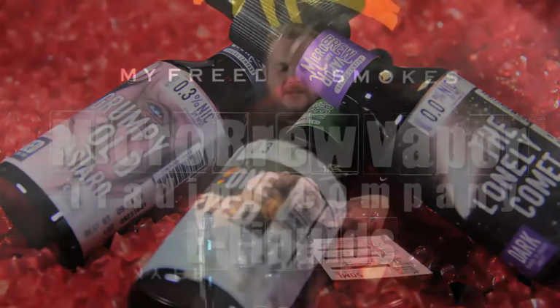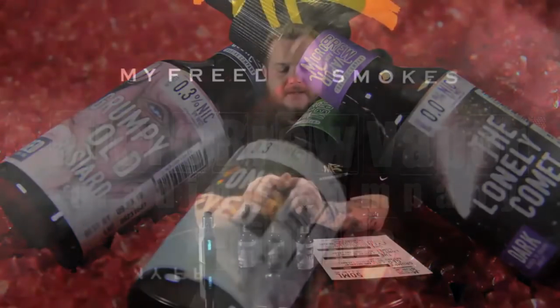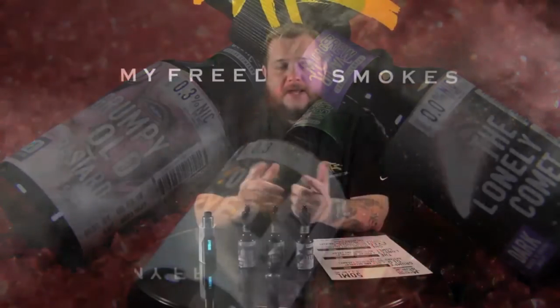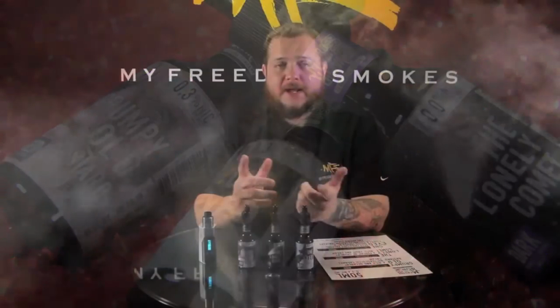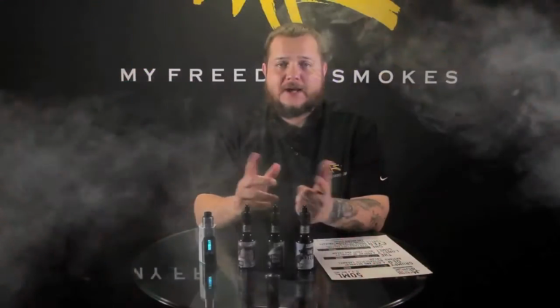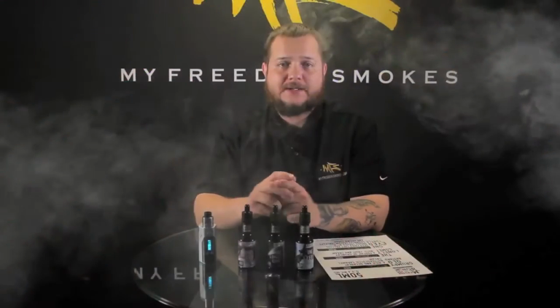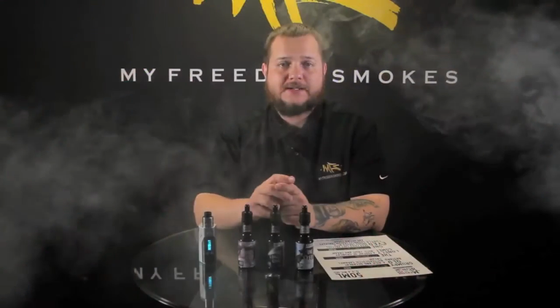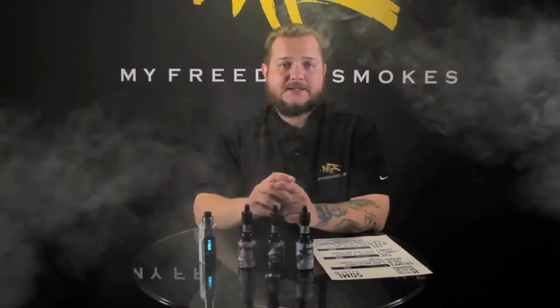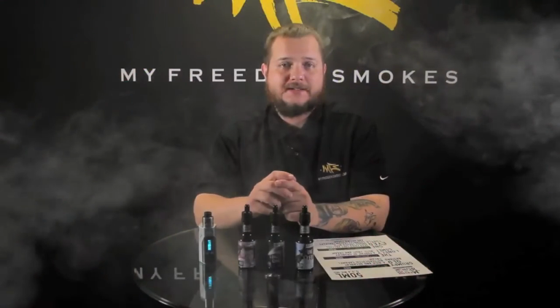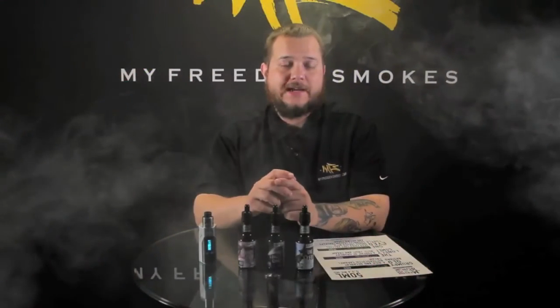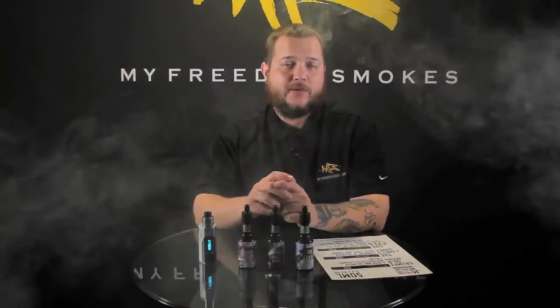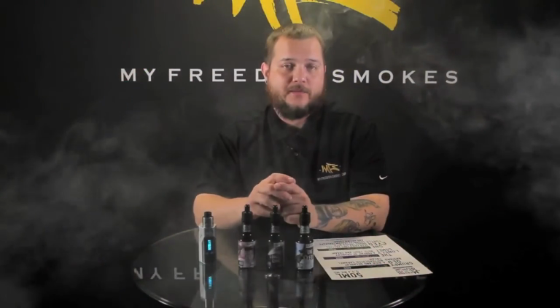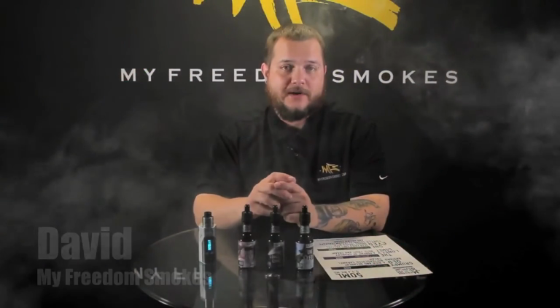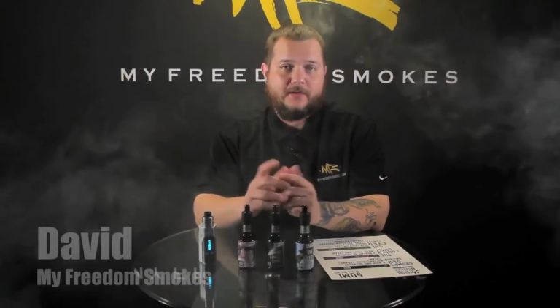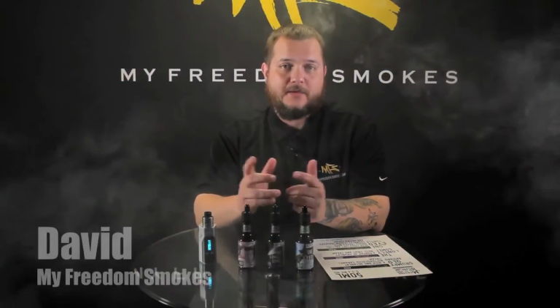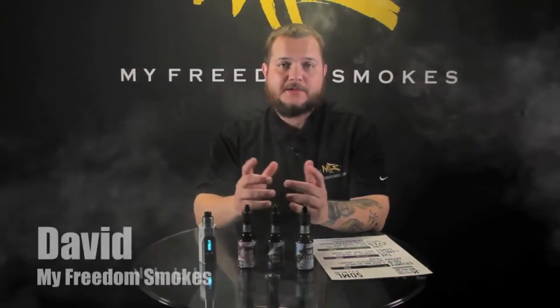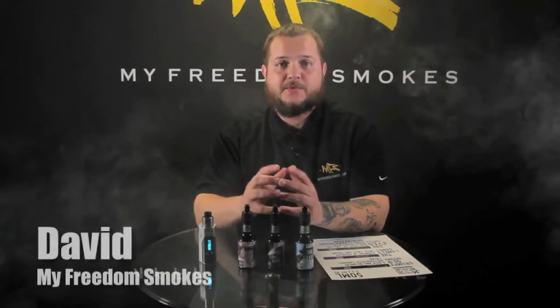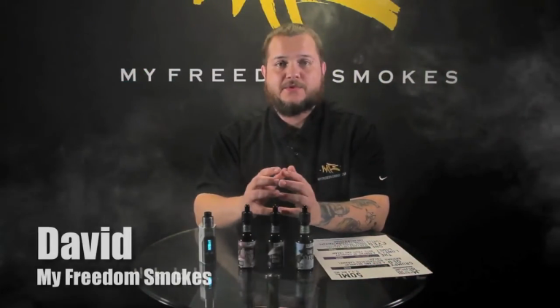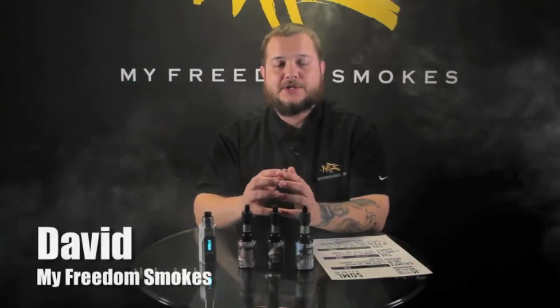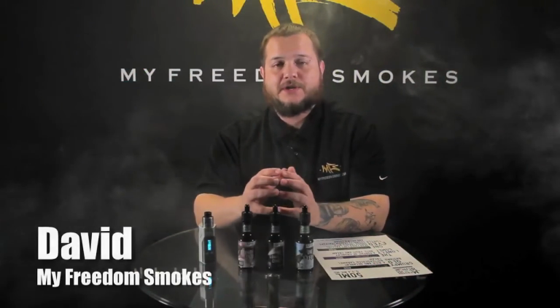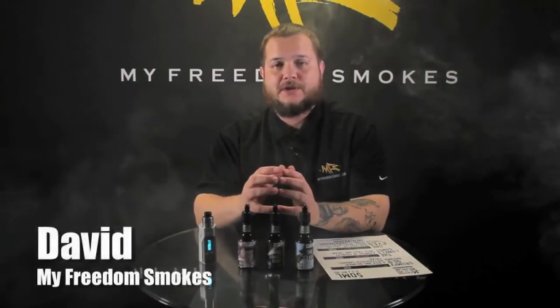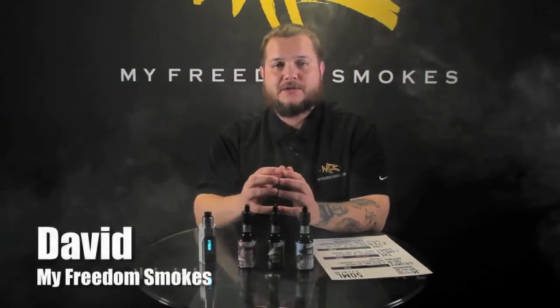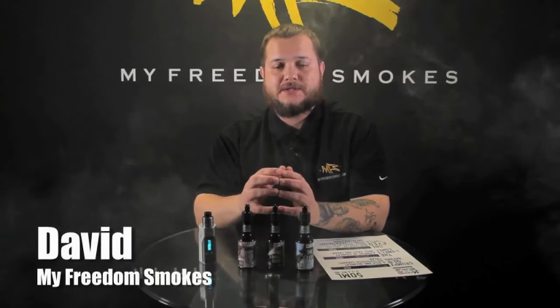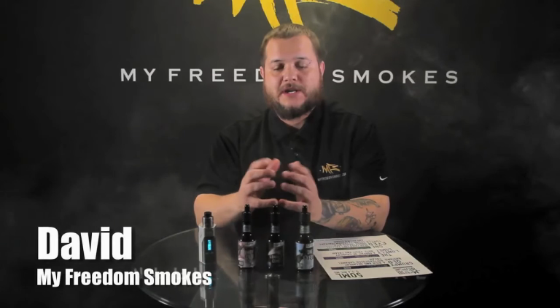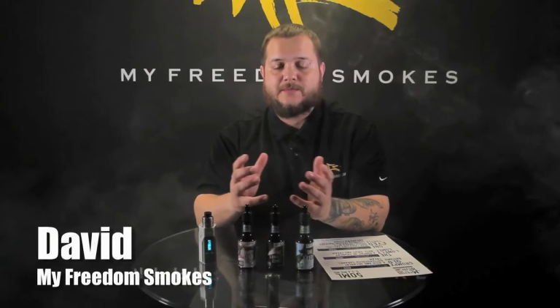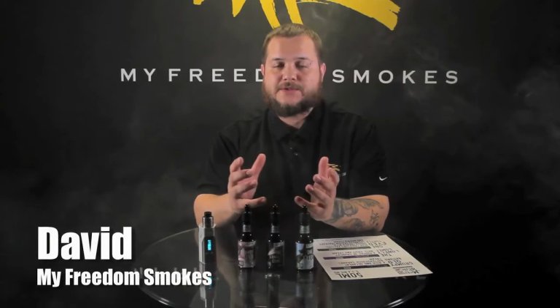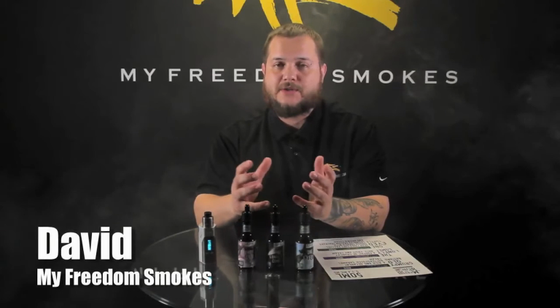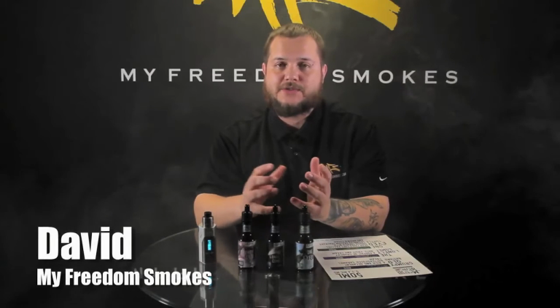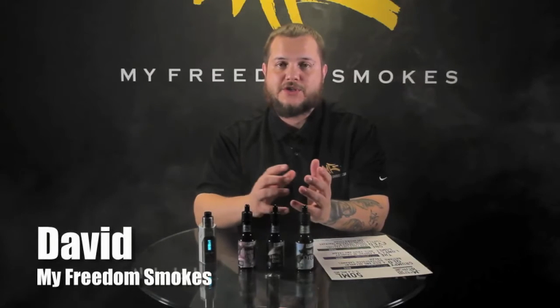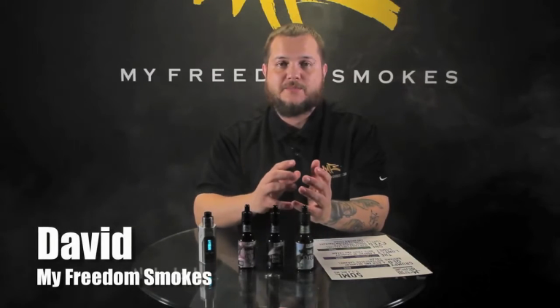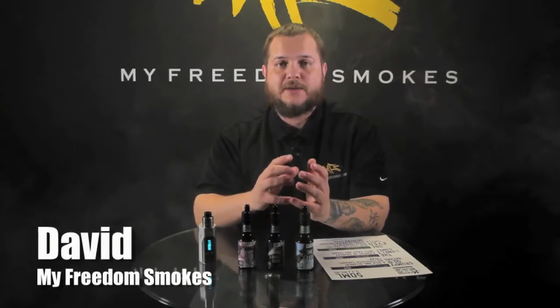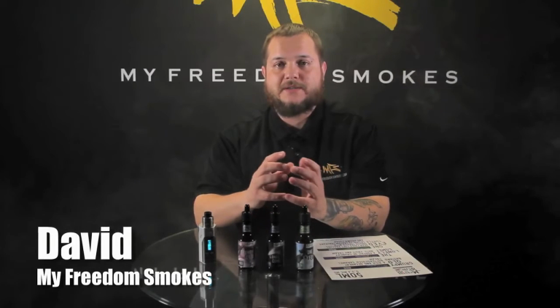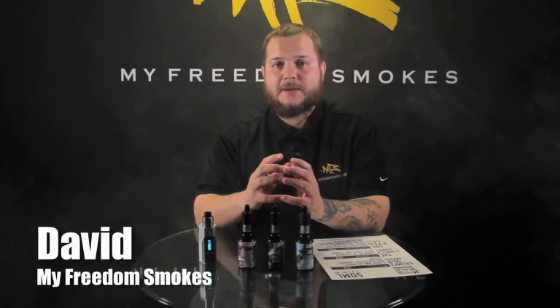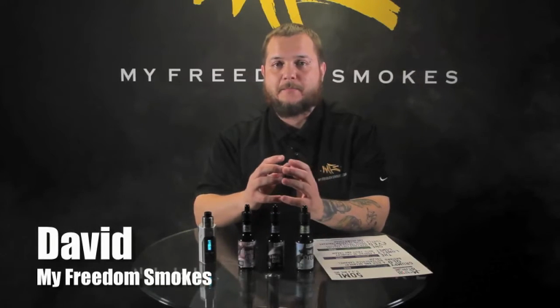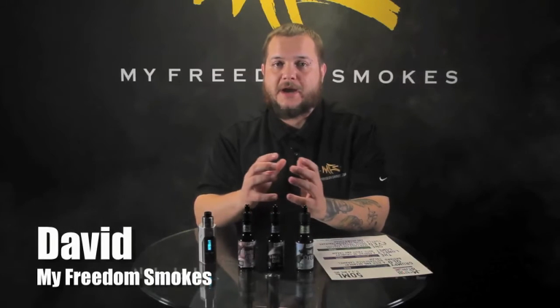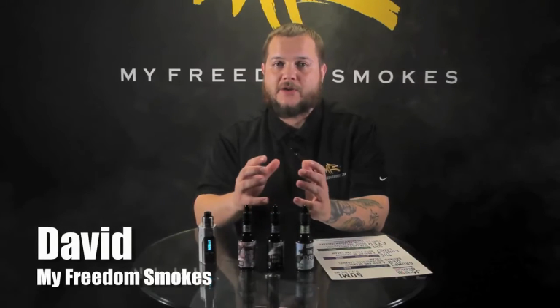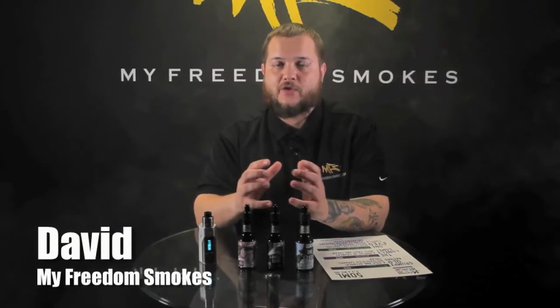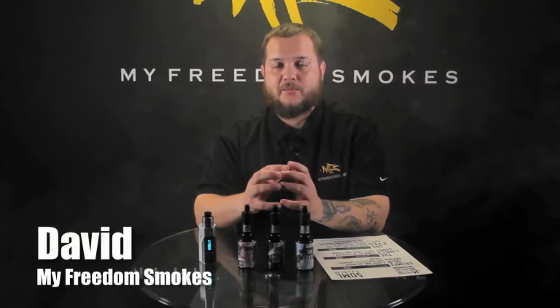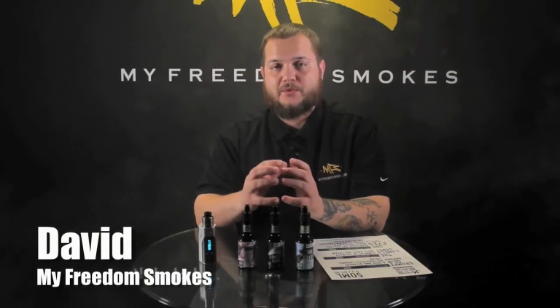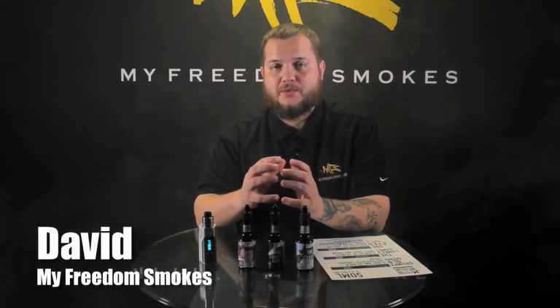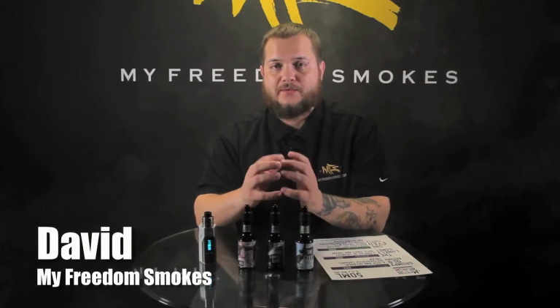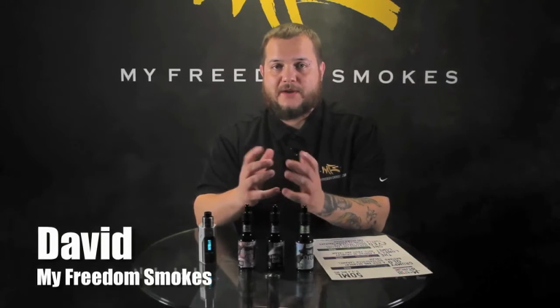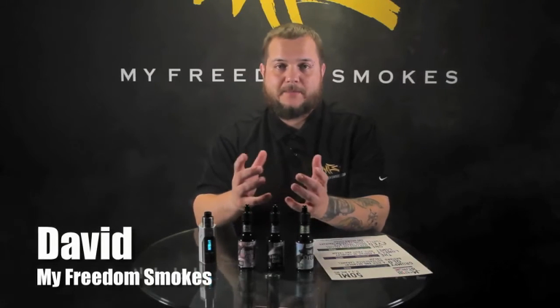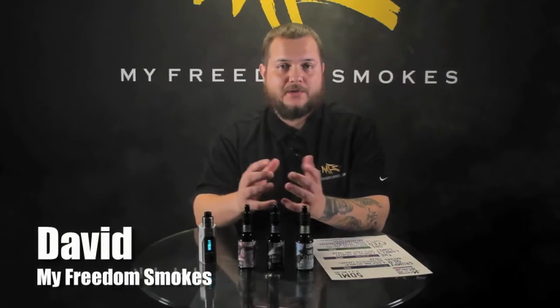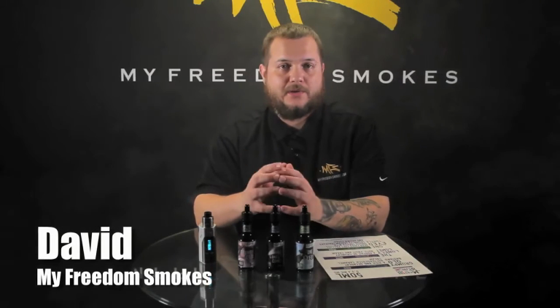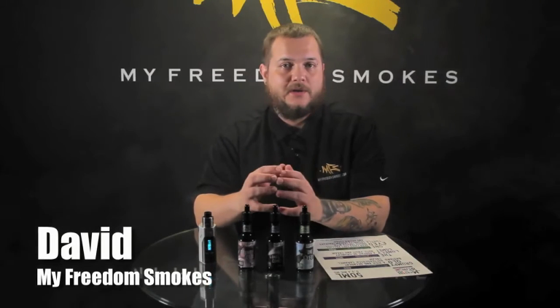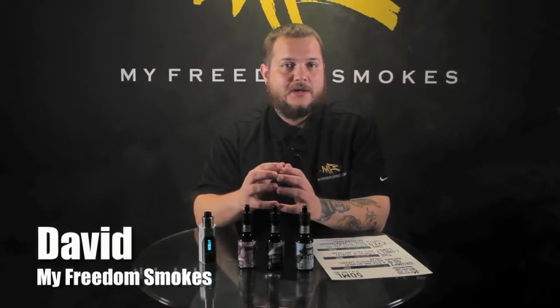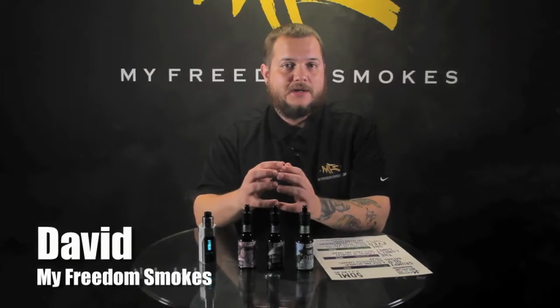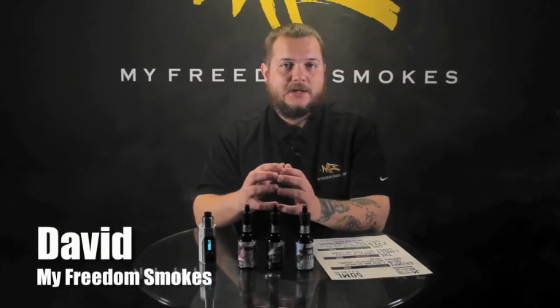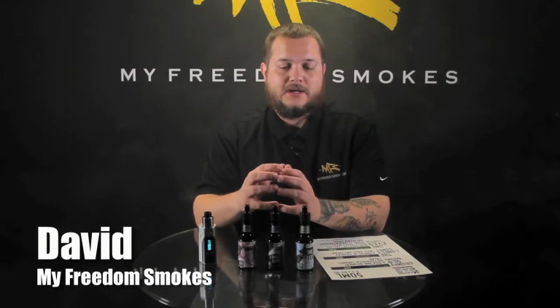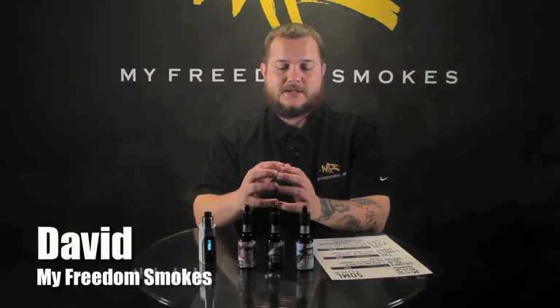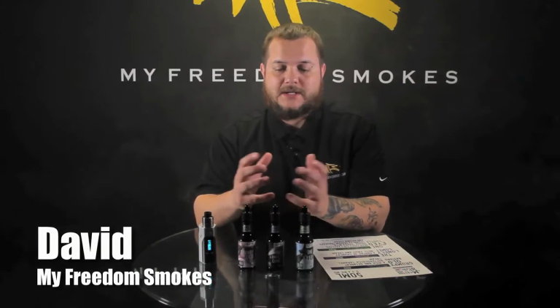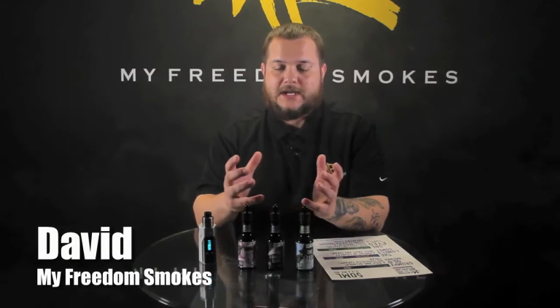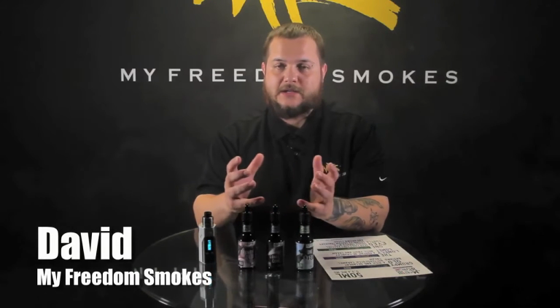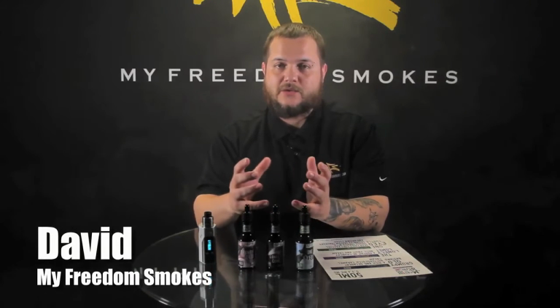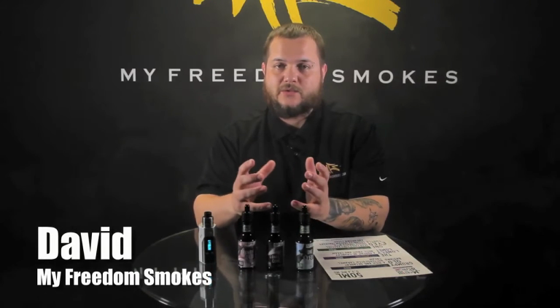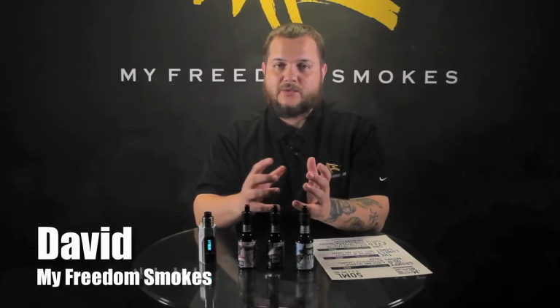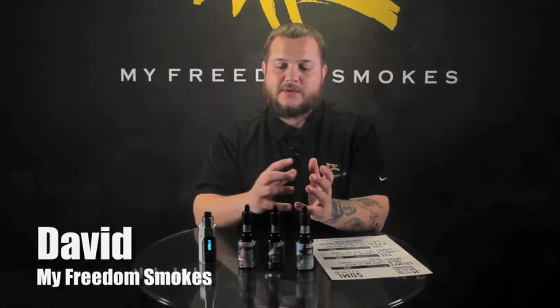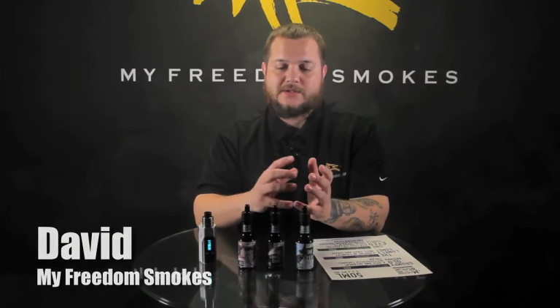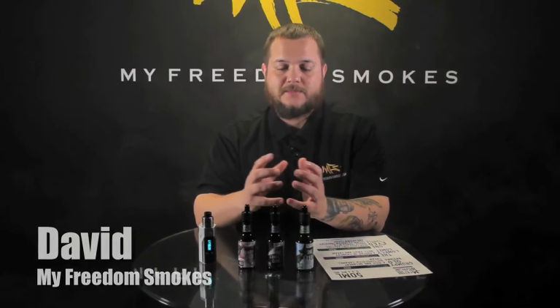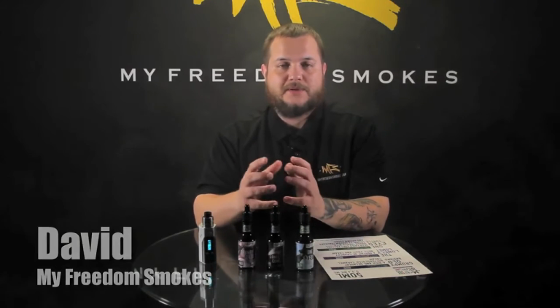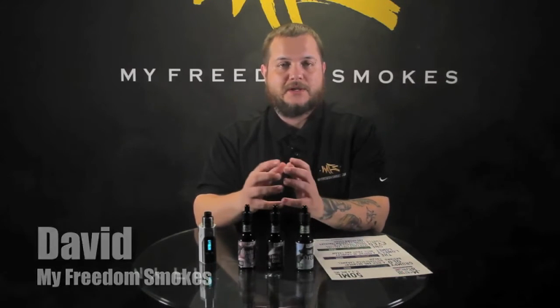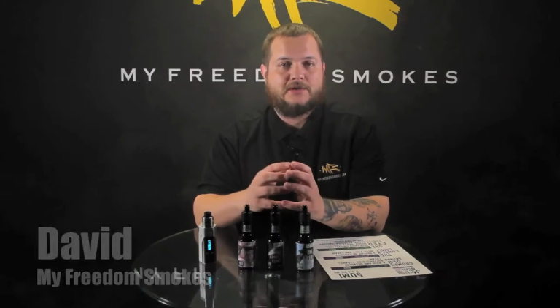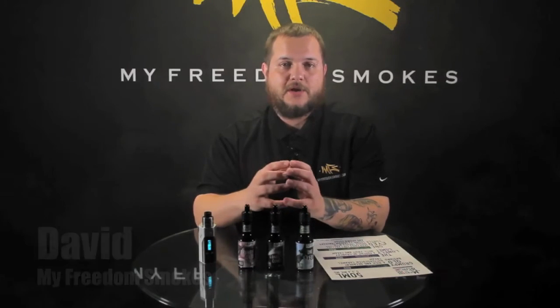Hey guys, it's Dave of My Freedom Smokes here, and today I'm going to talk to you about the Microbrew Vapor. It's an e-liquid we recently picked up.